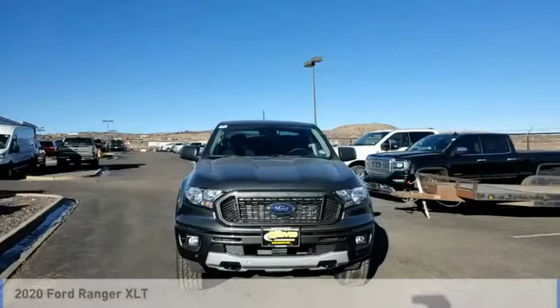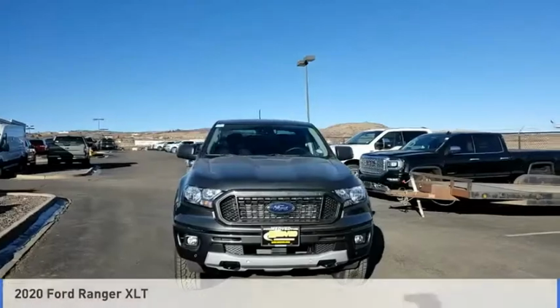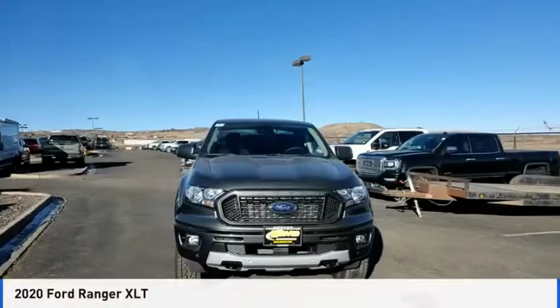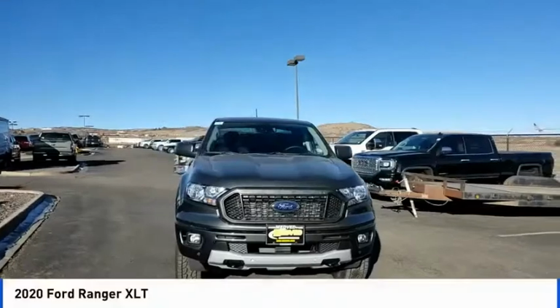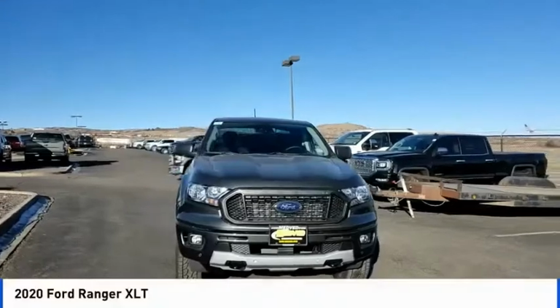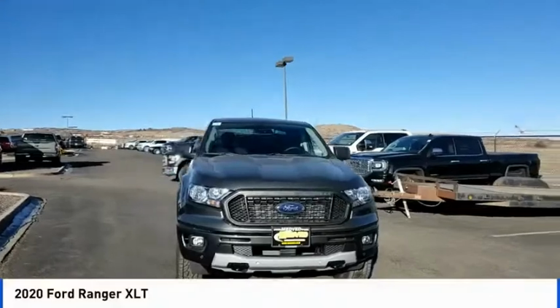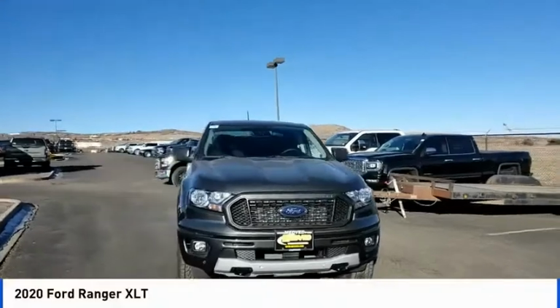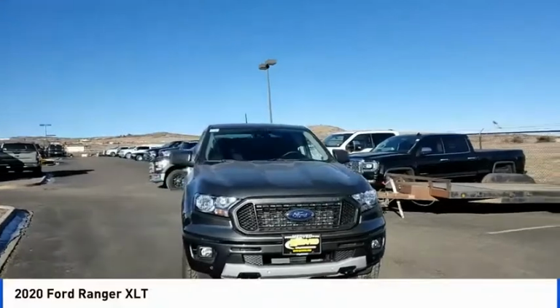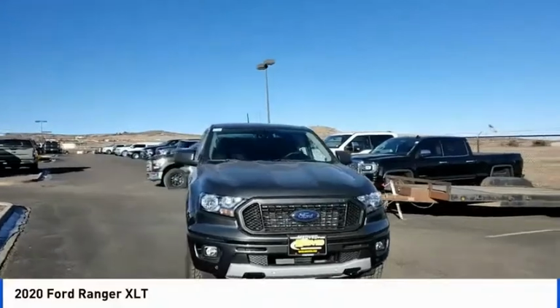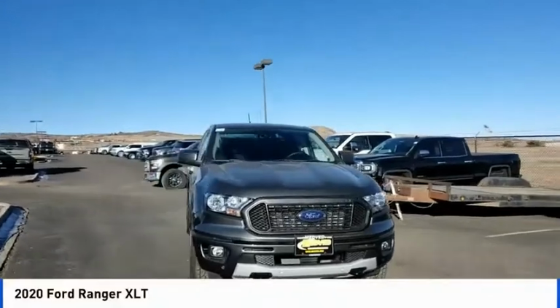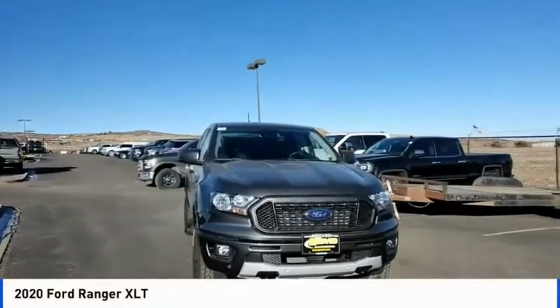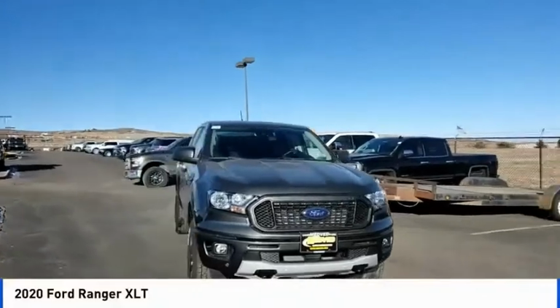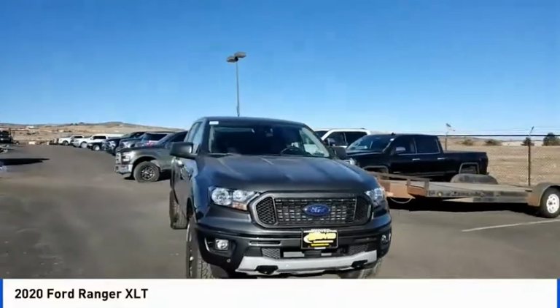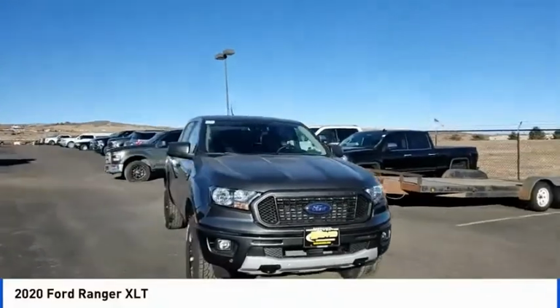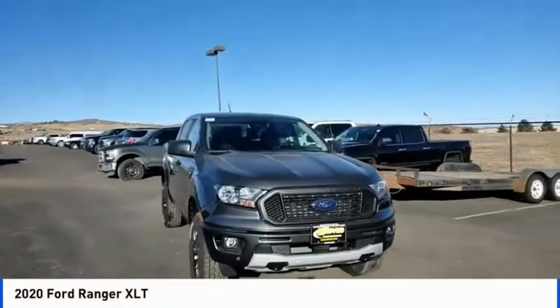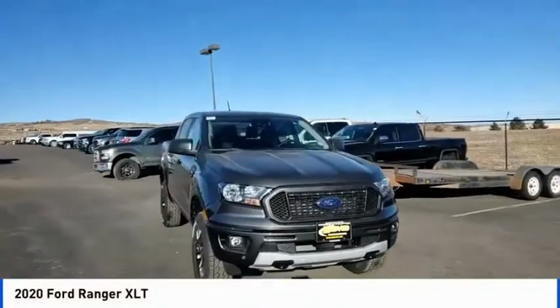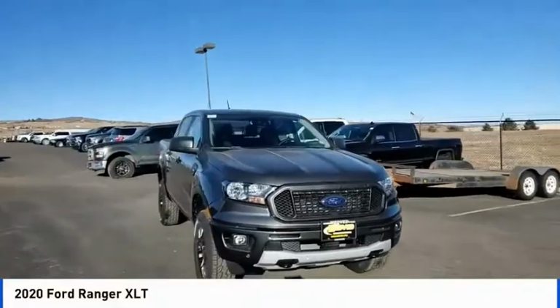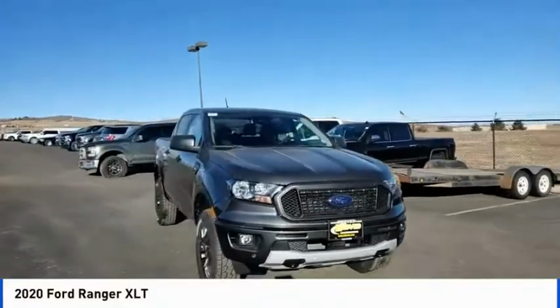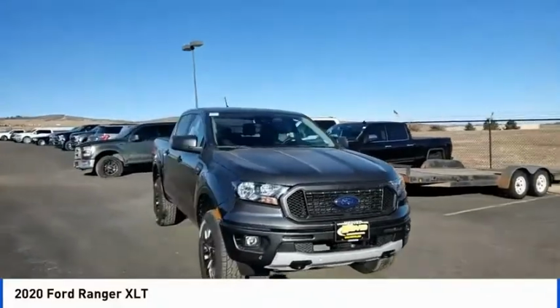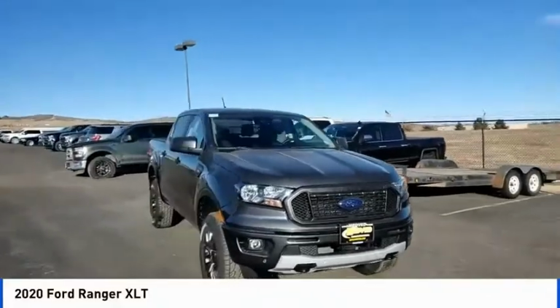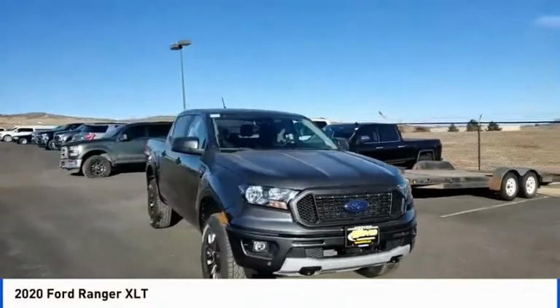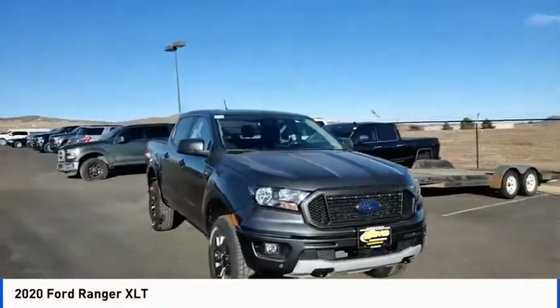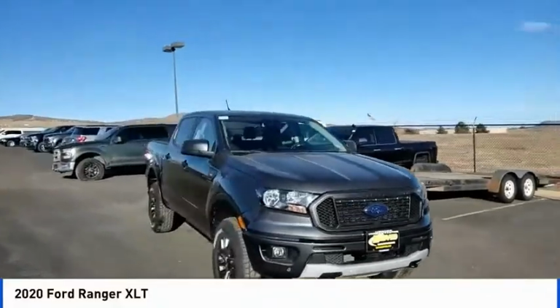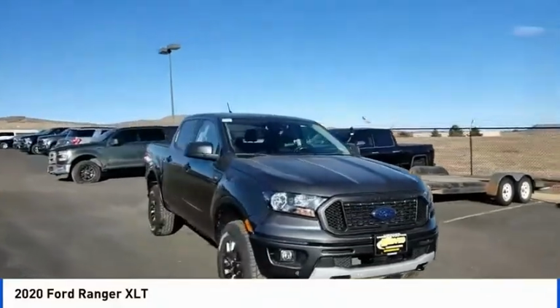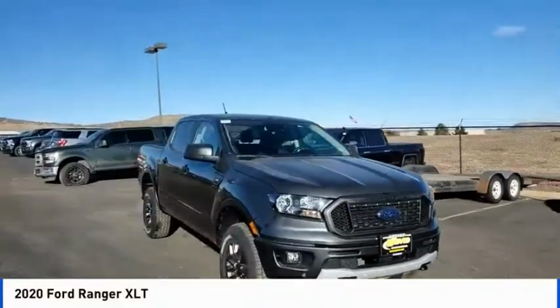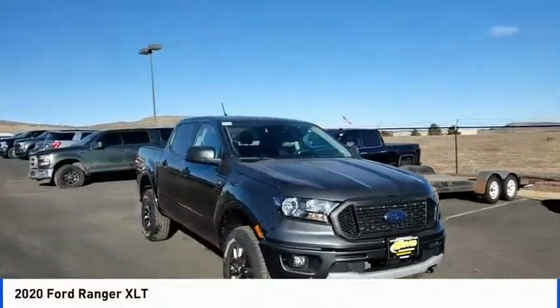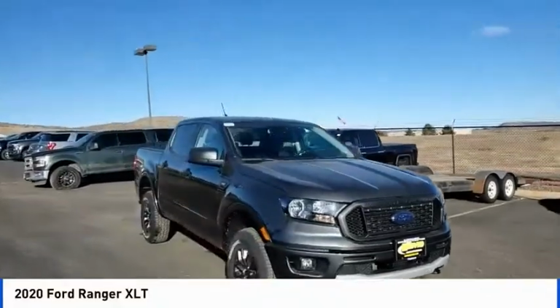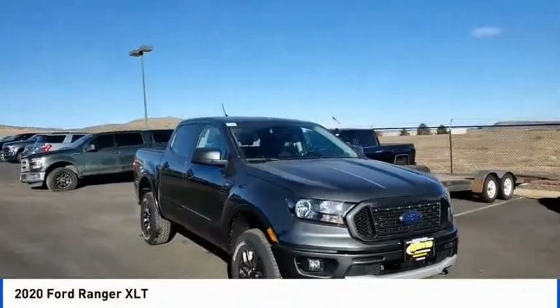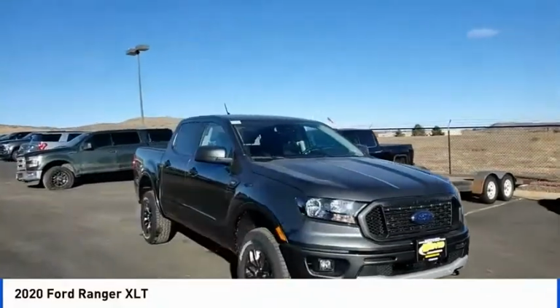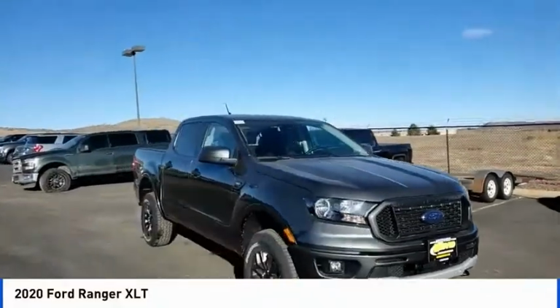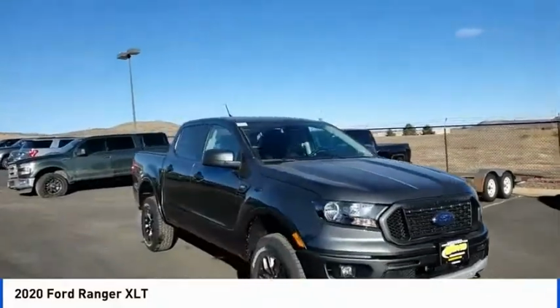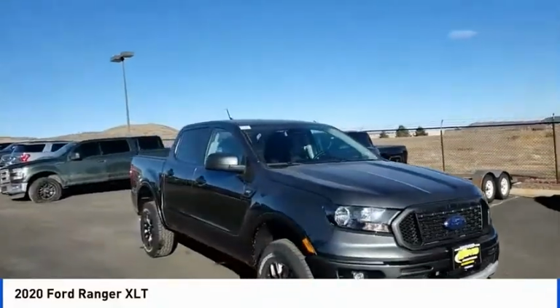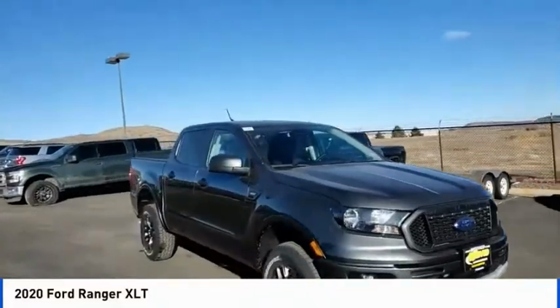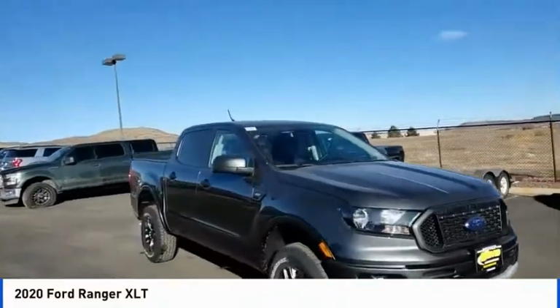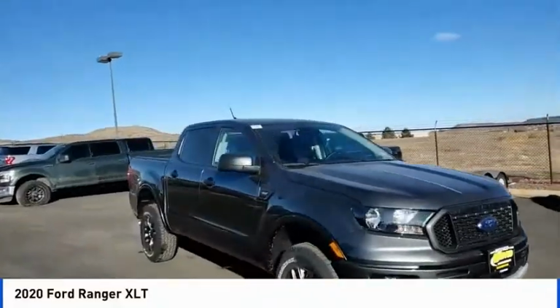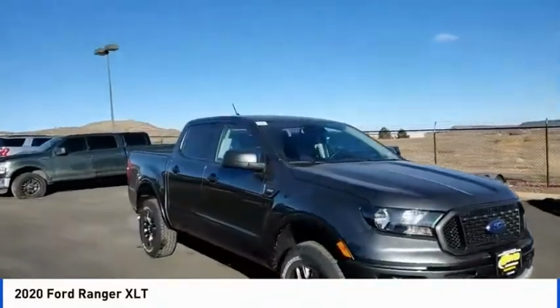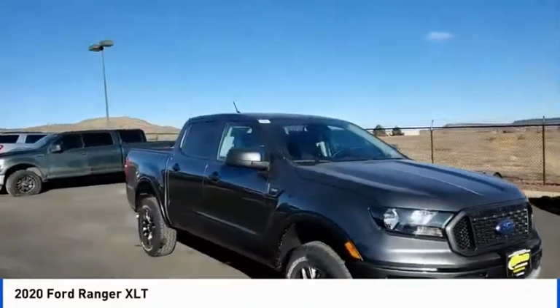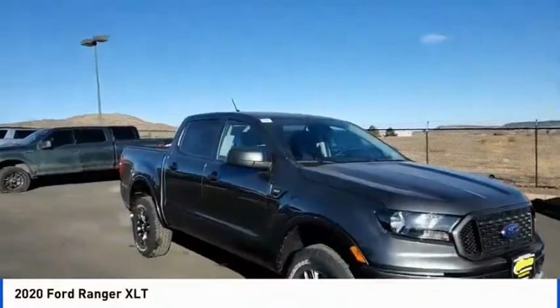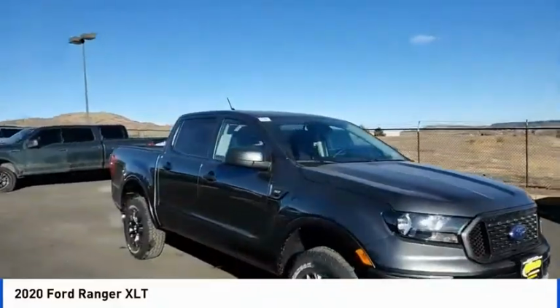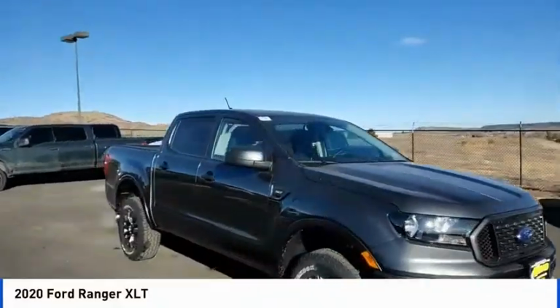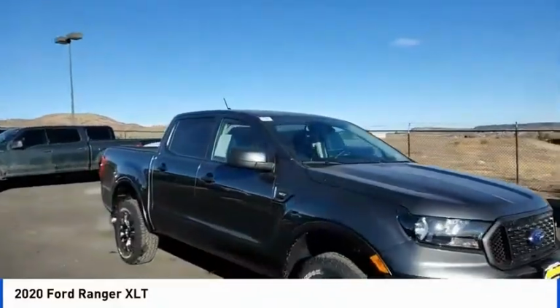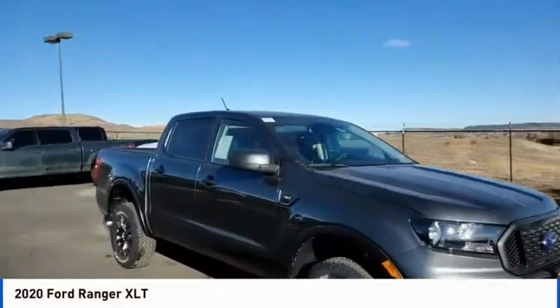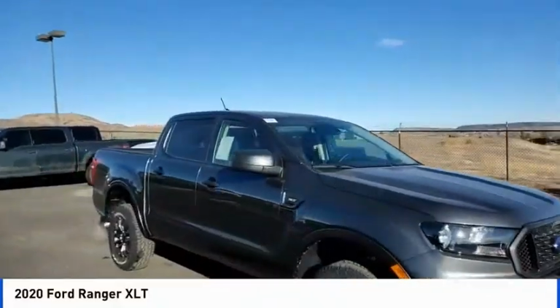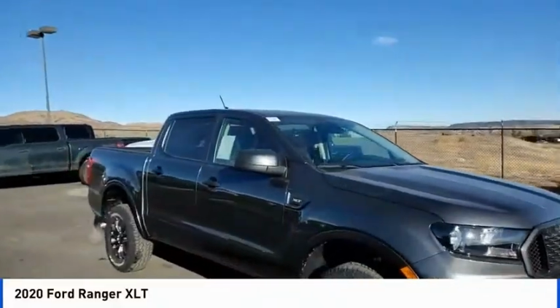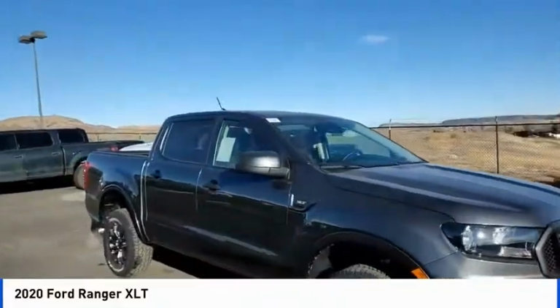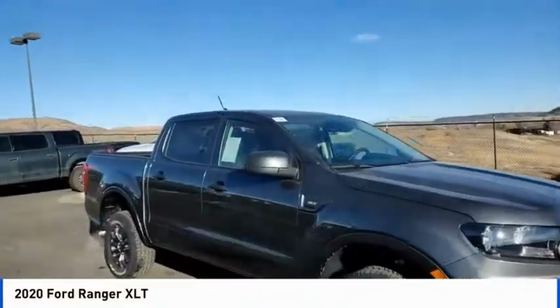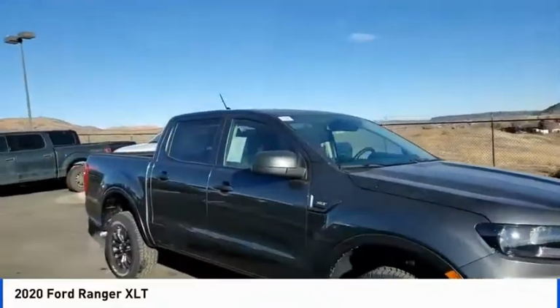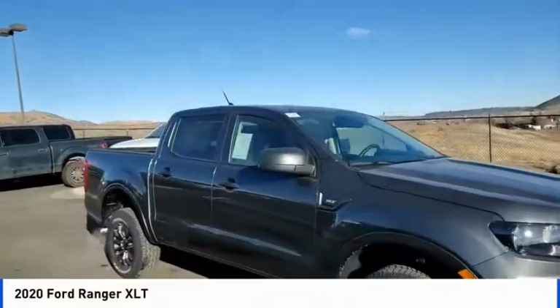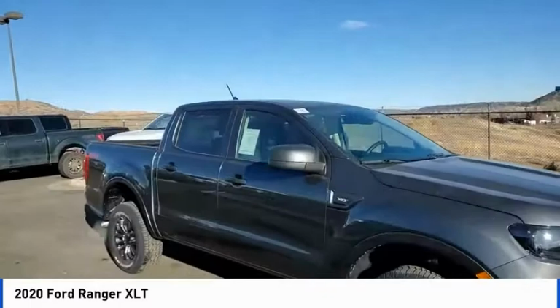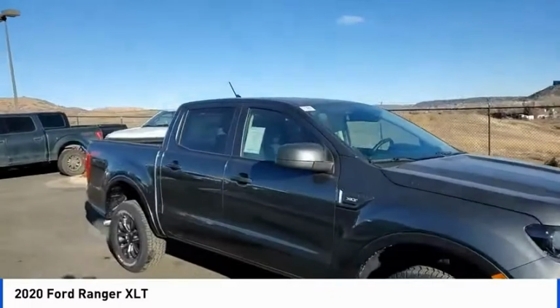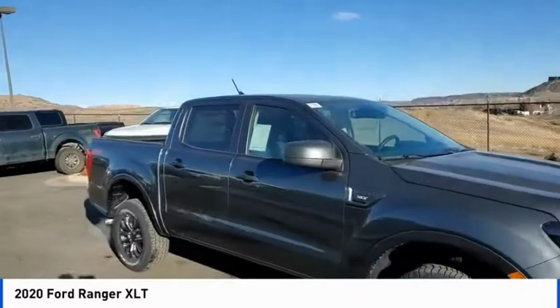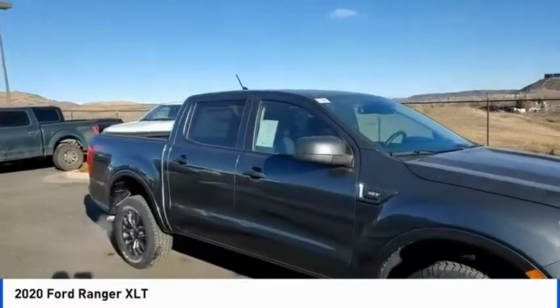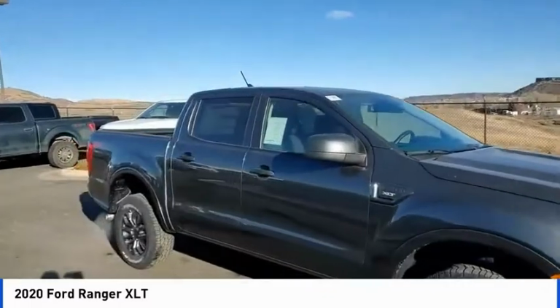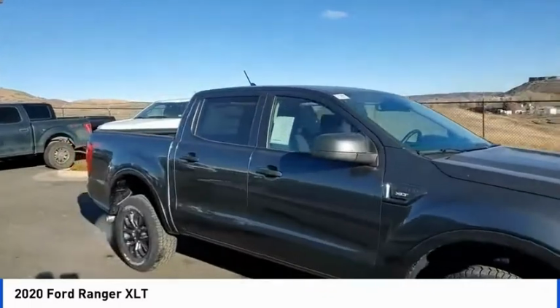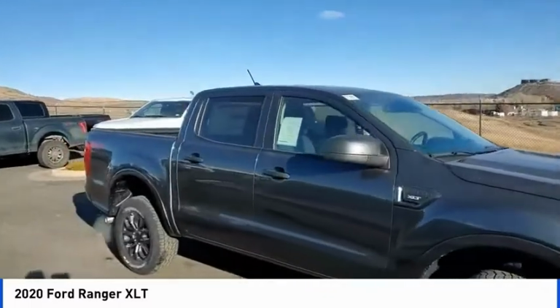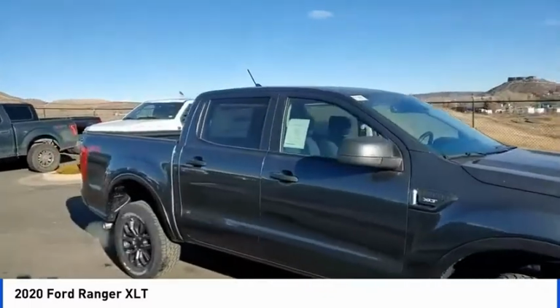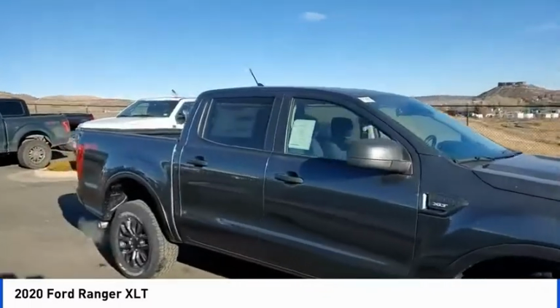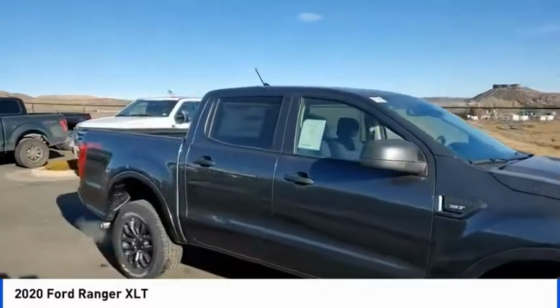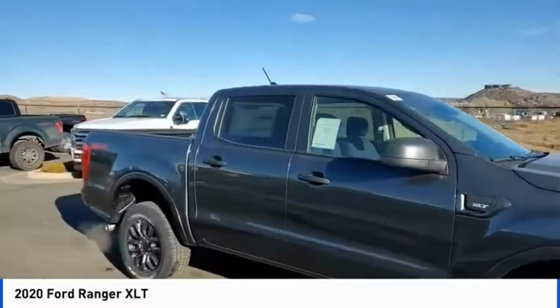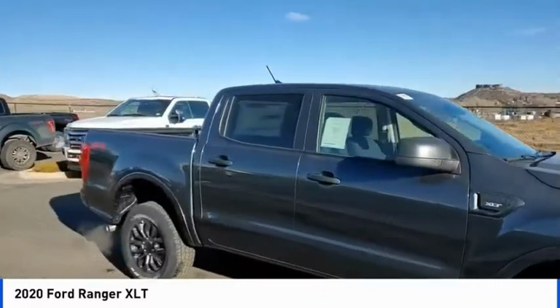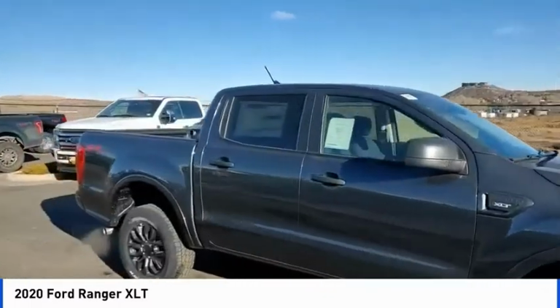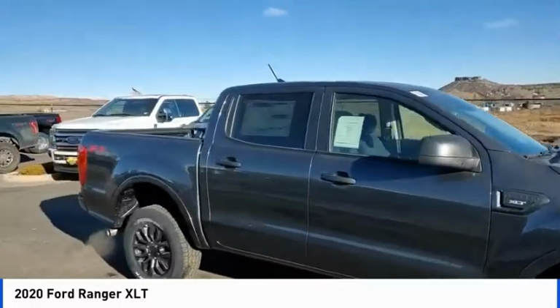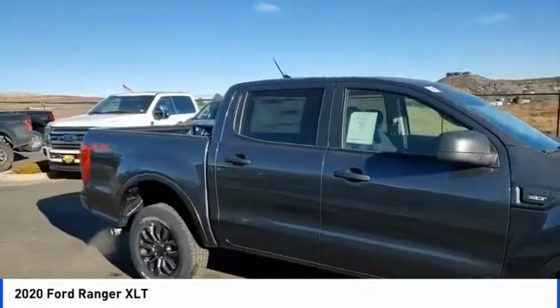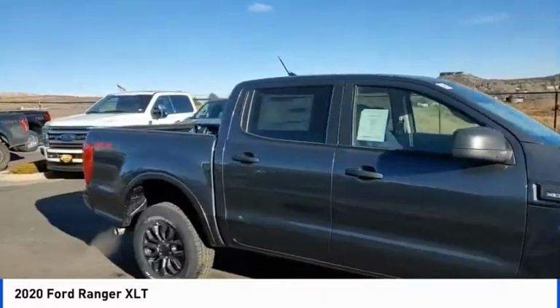Come test drive the 2020 Ranger. Tough inside and out, Ranger proves its metal.